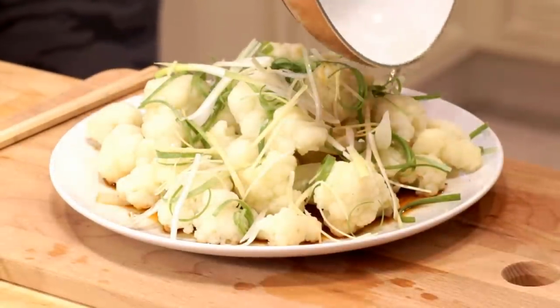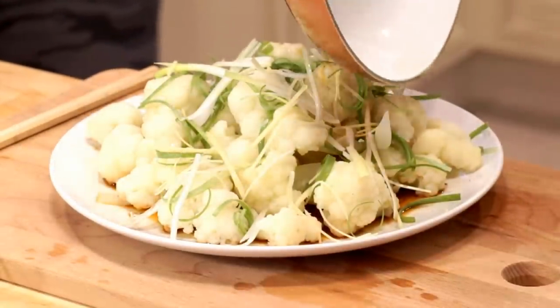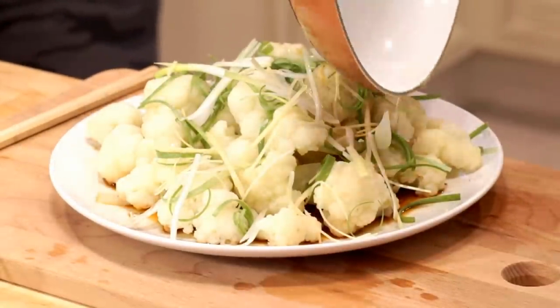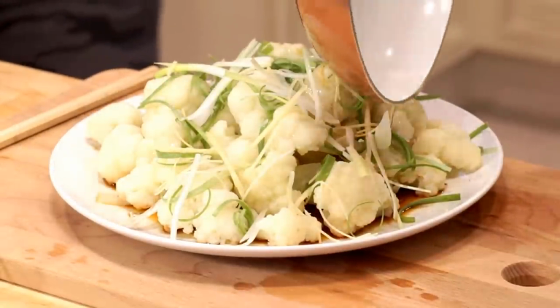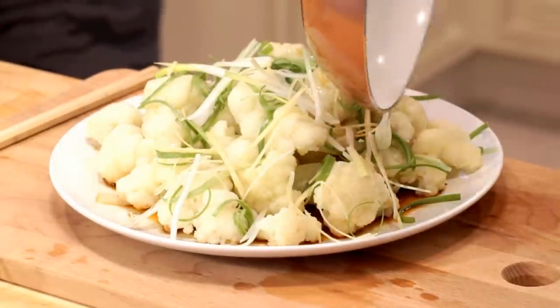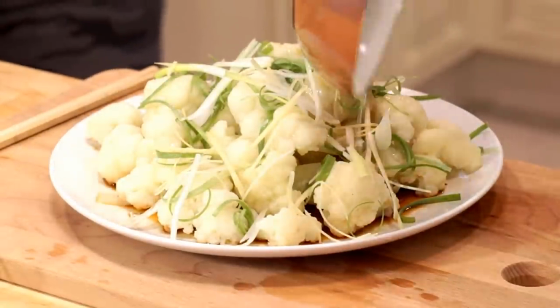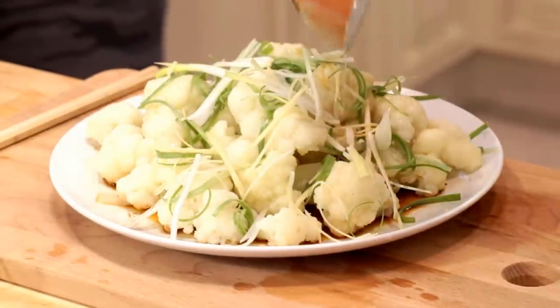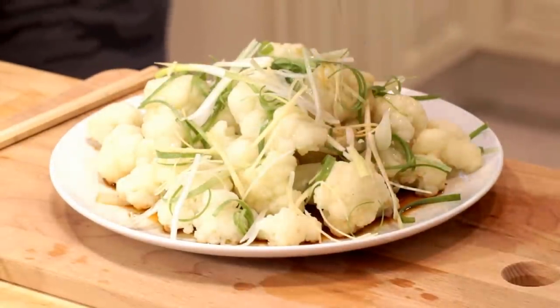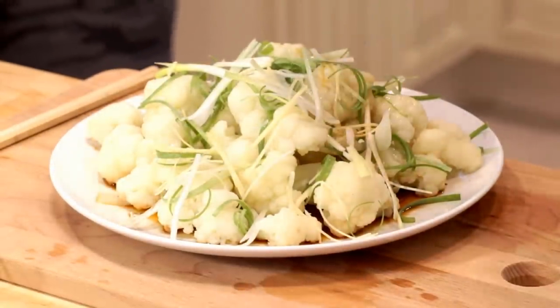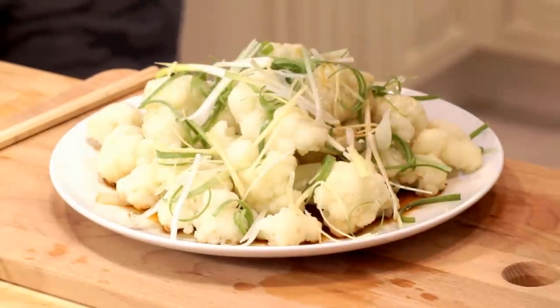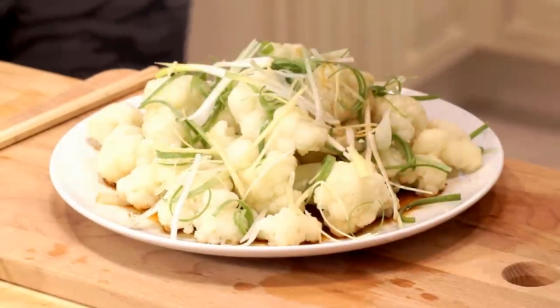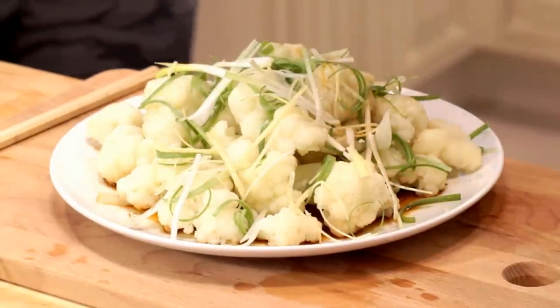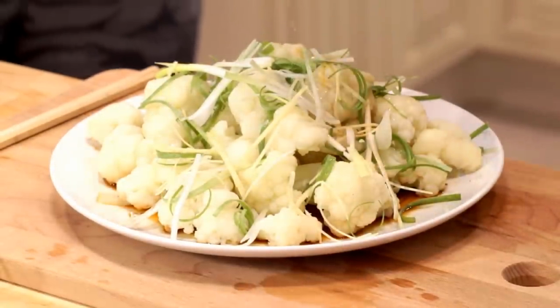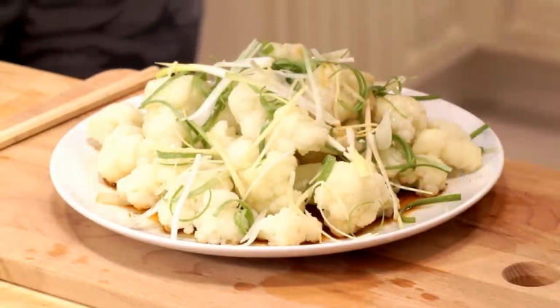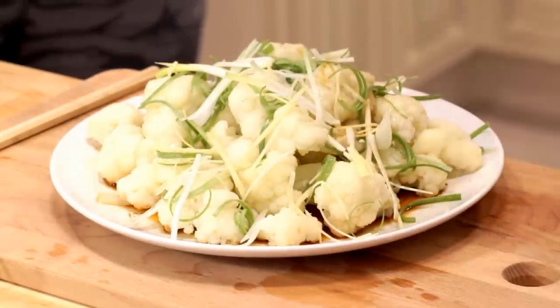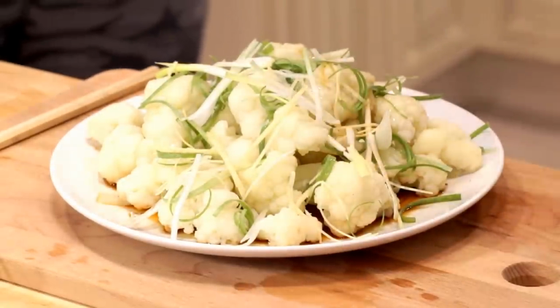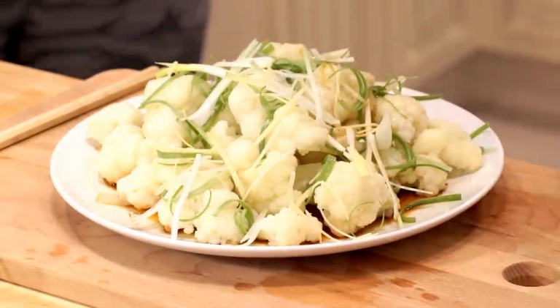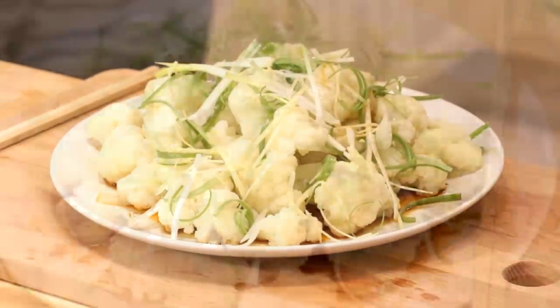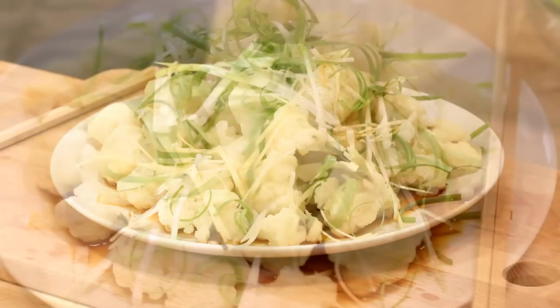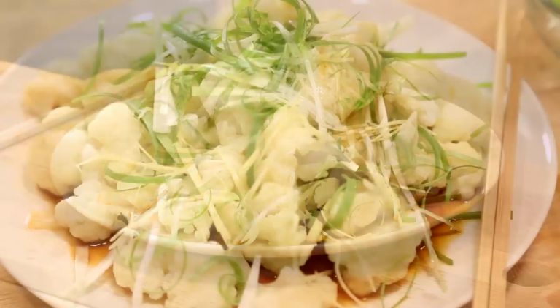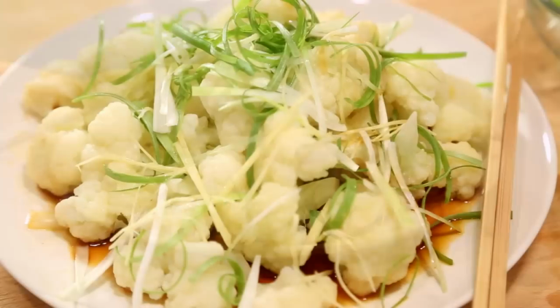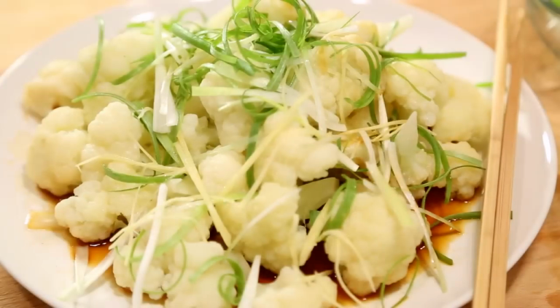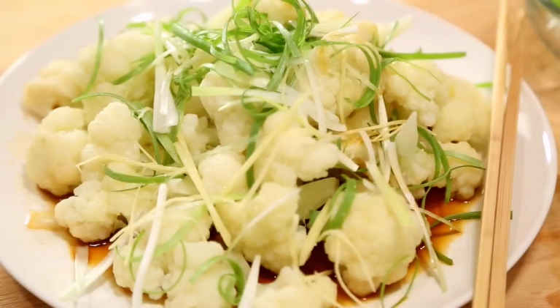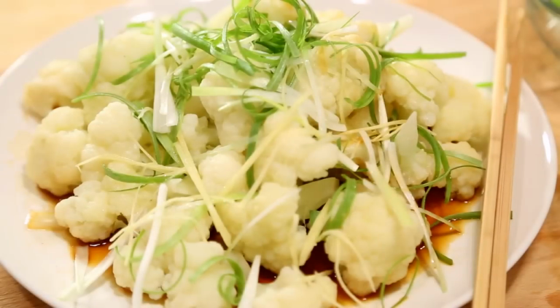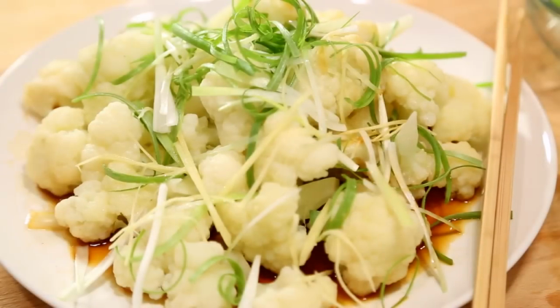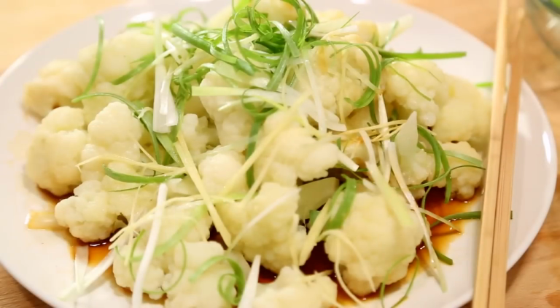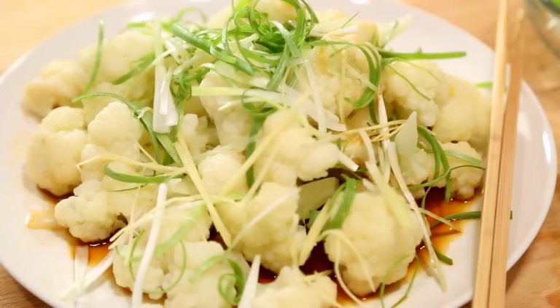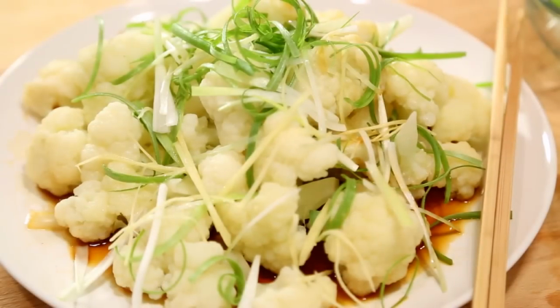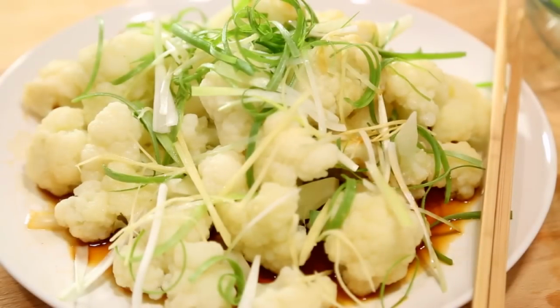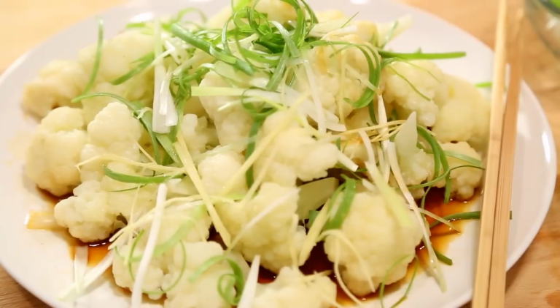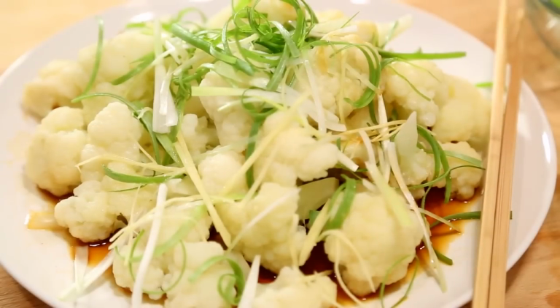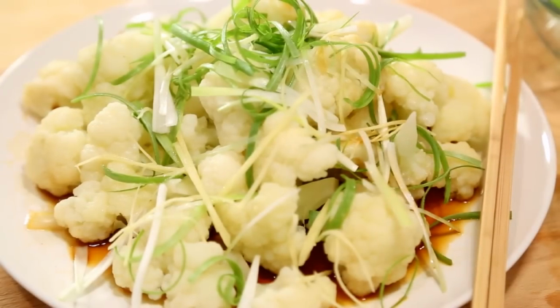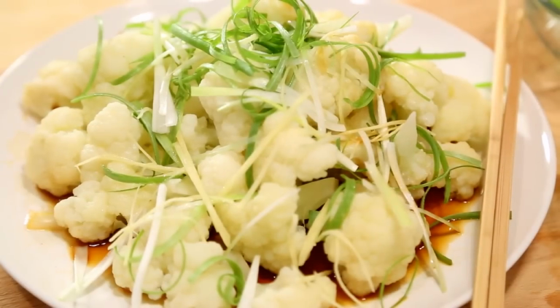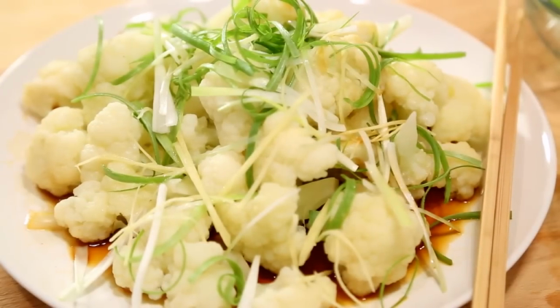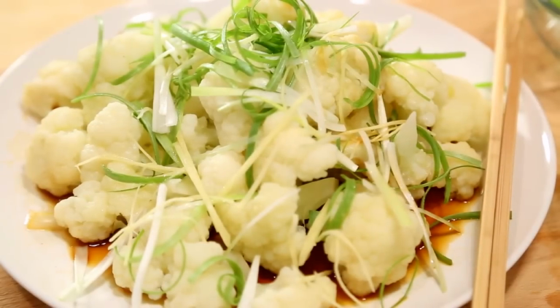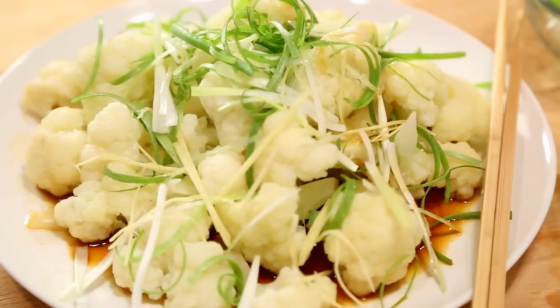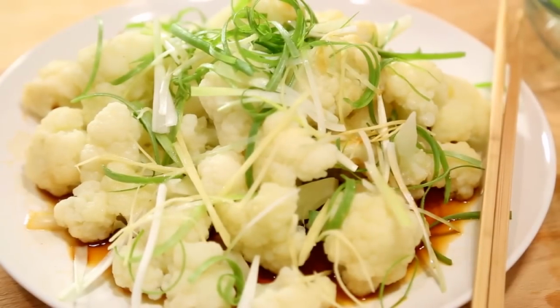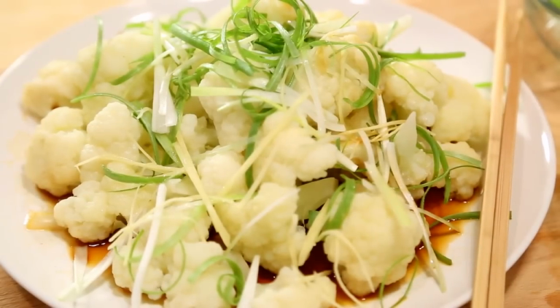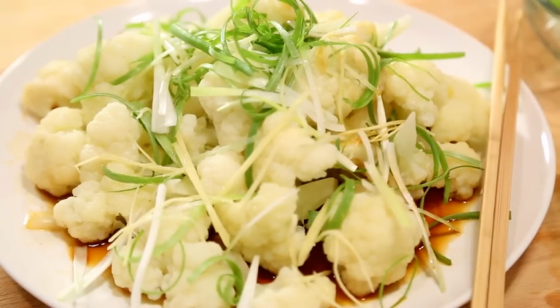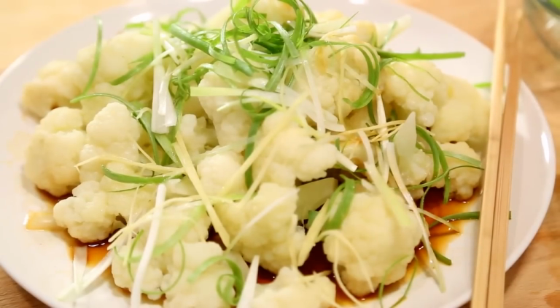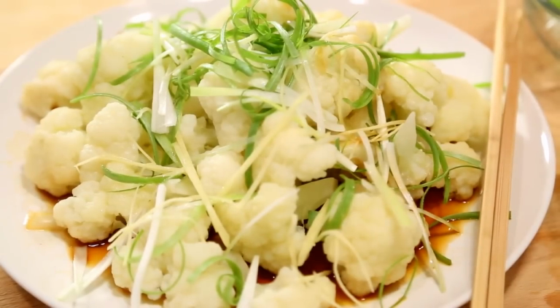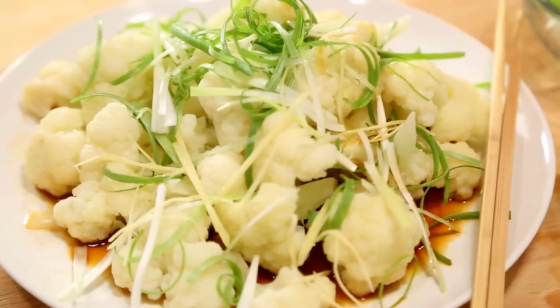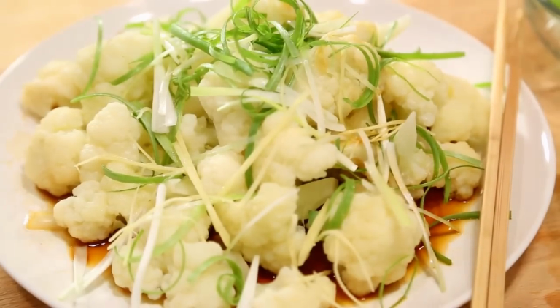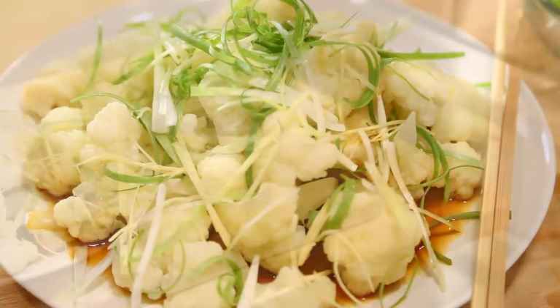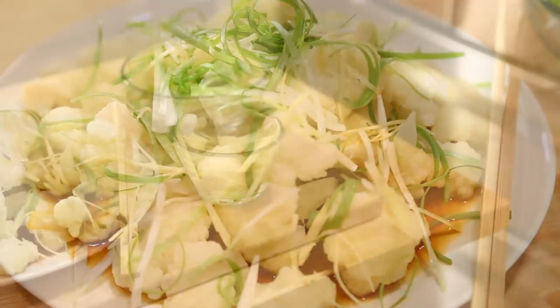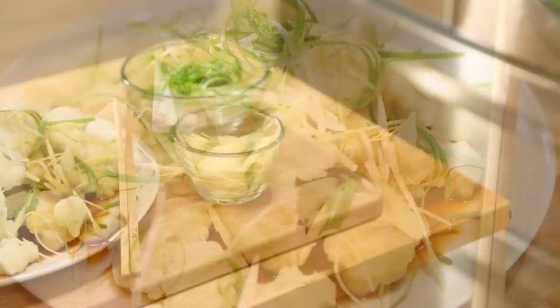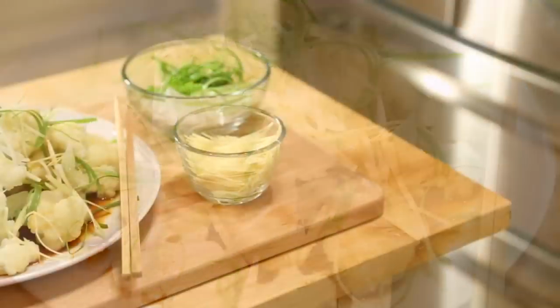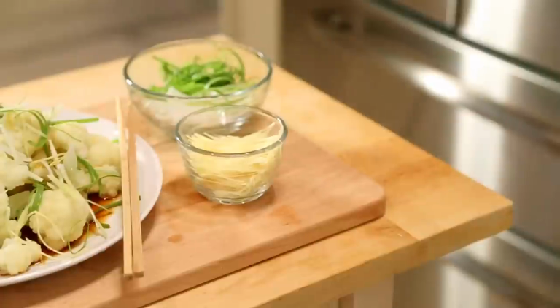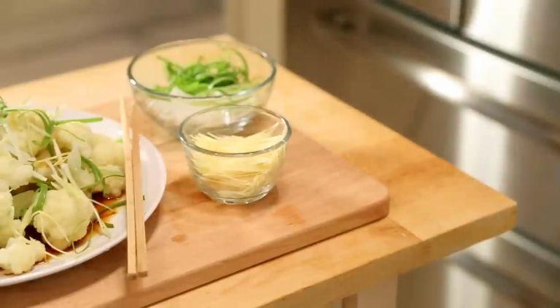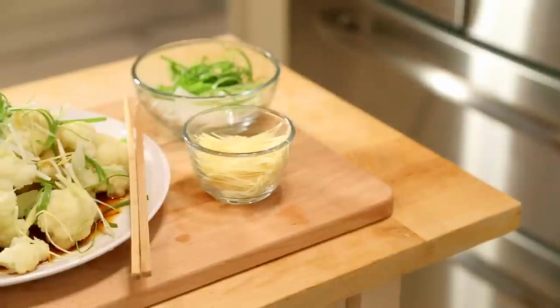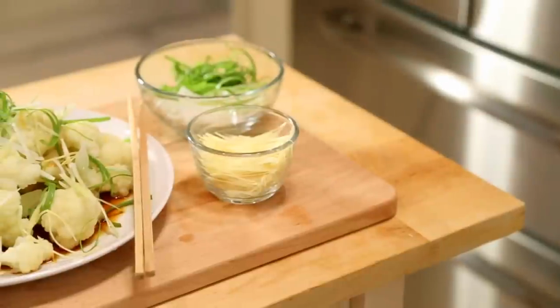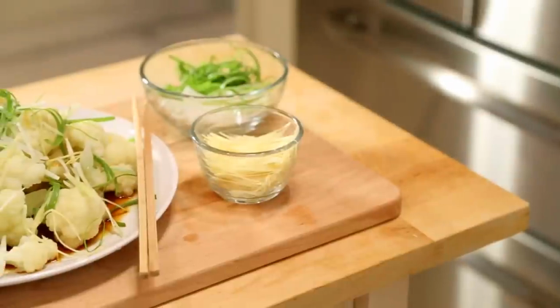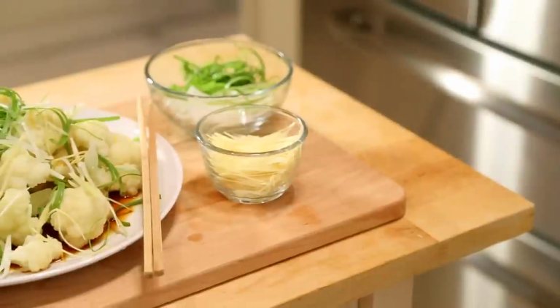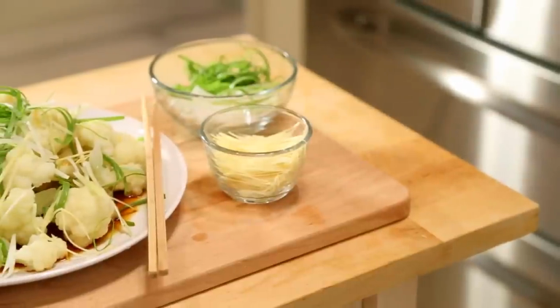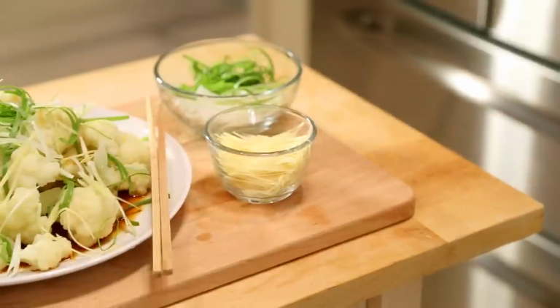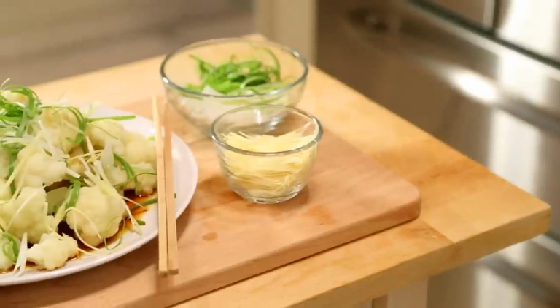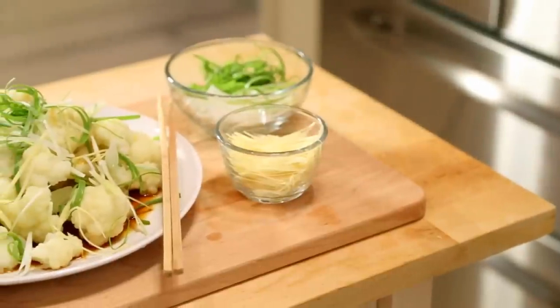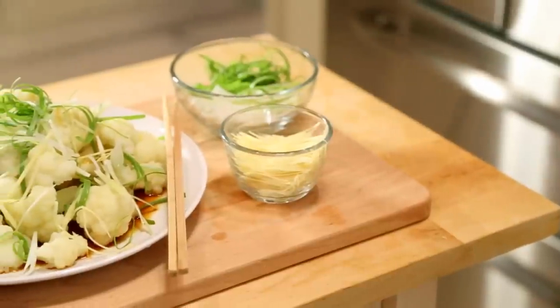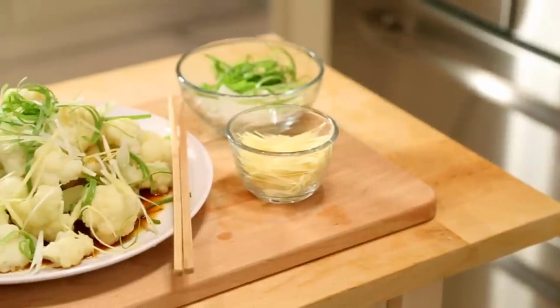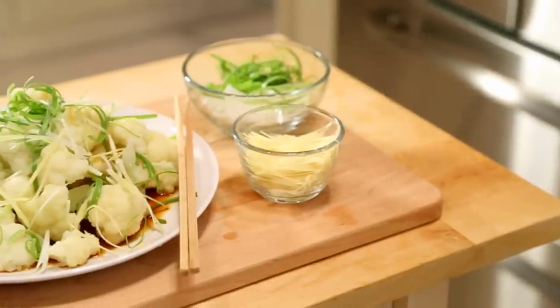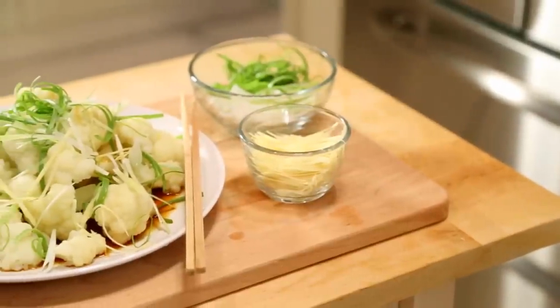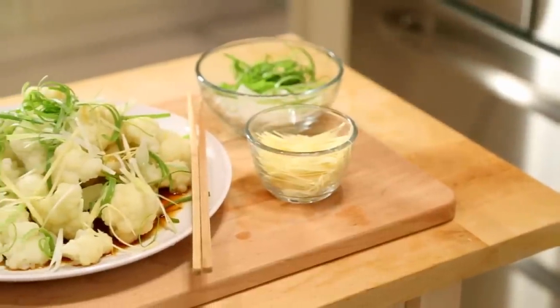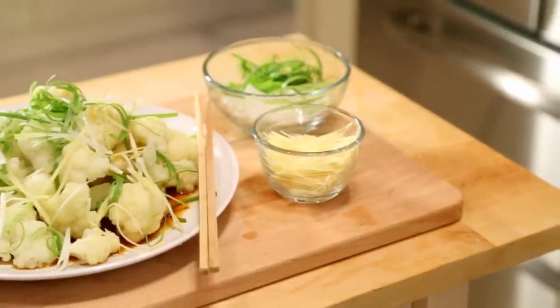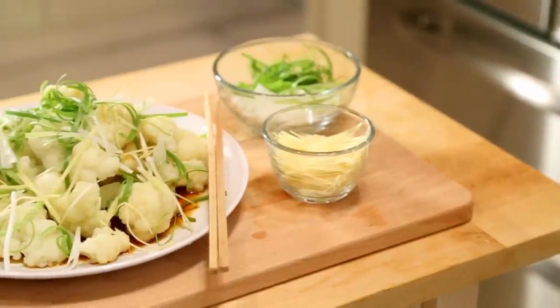Now carefully pour over the cauliflower florets. Mmm, this is so good. This is what I call food paradise.